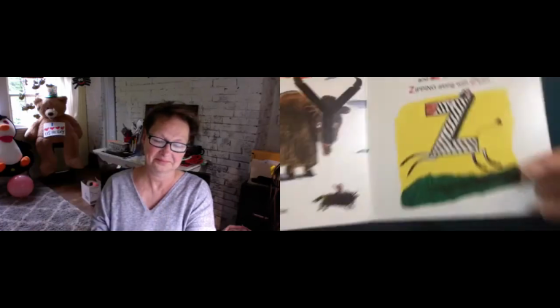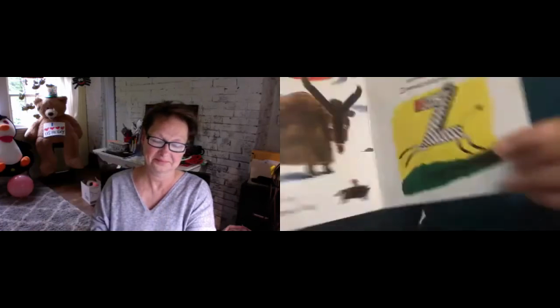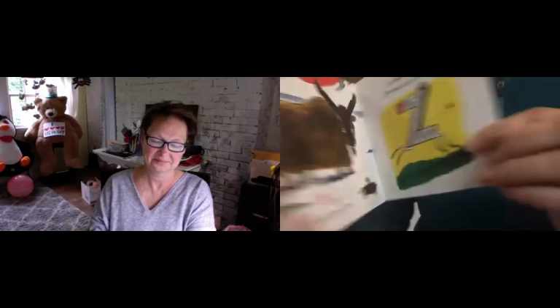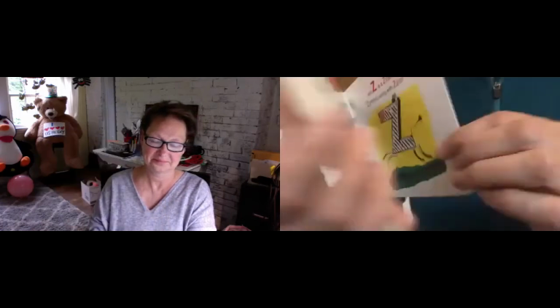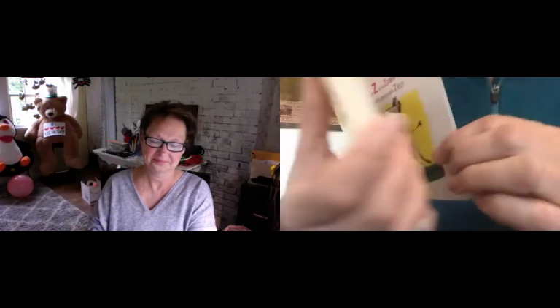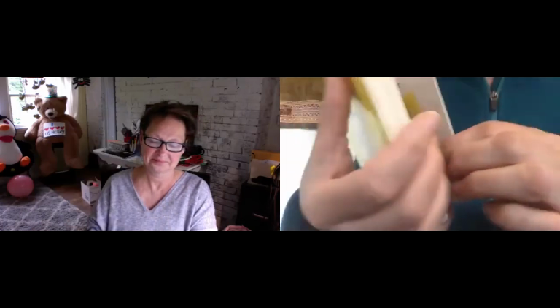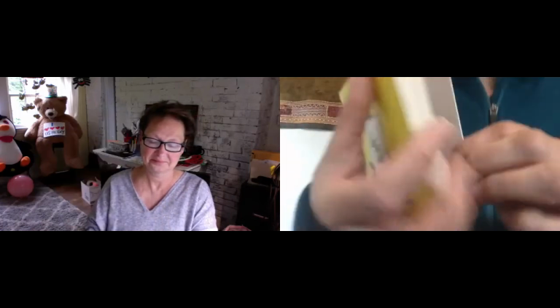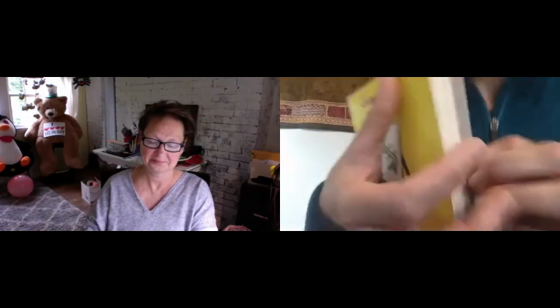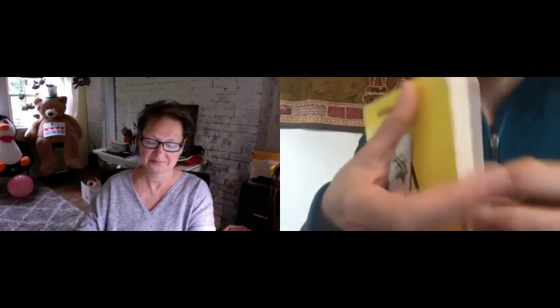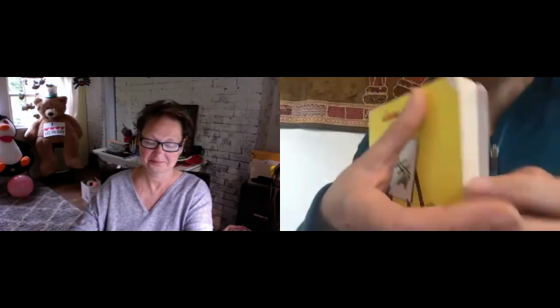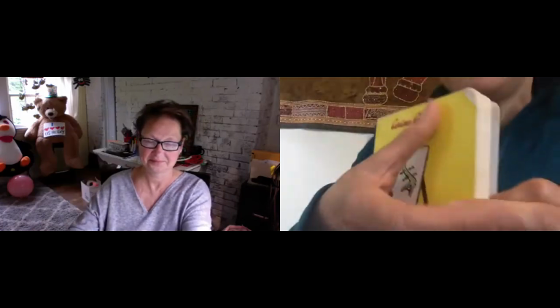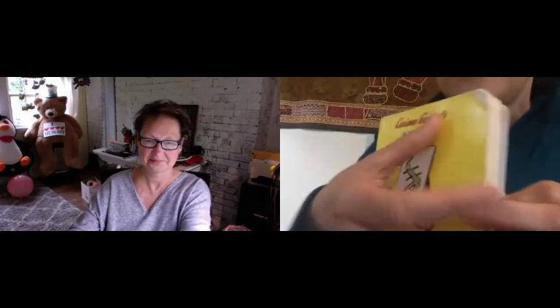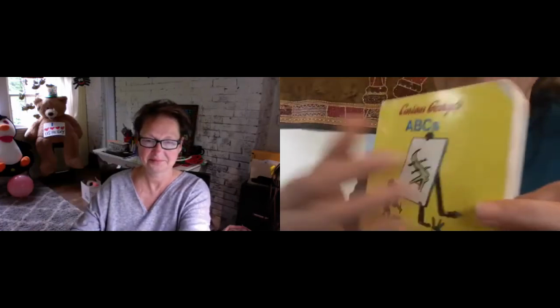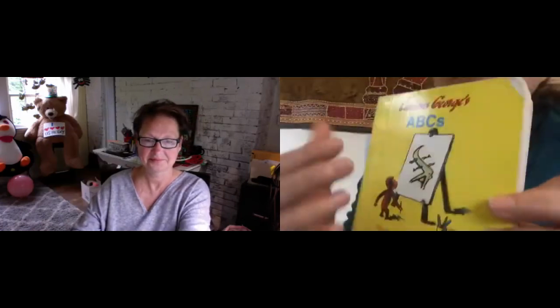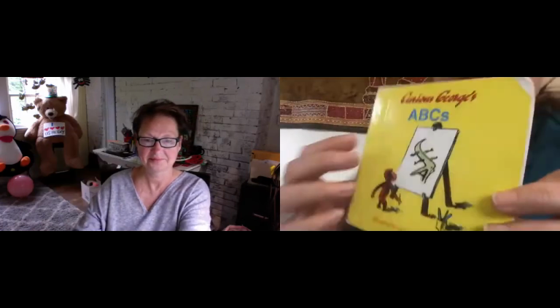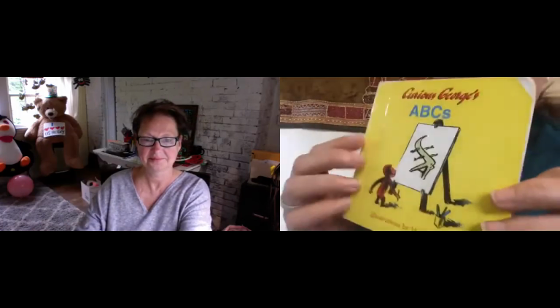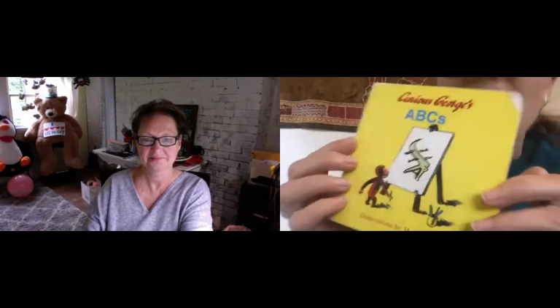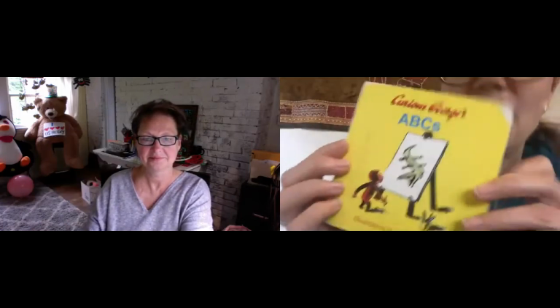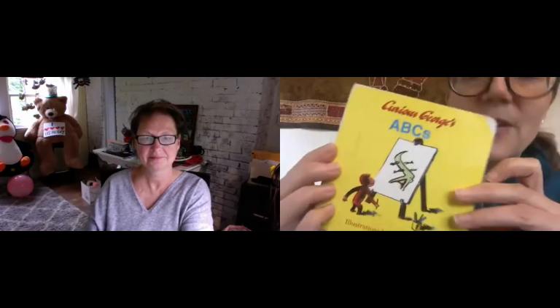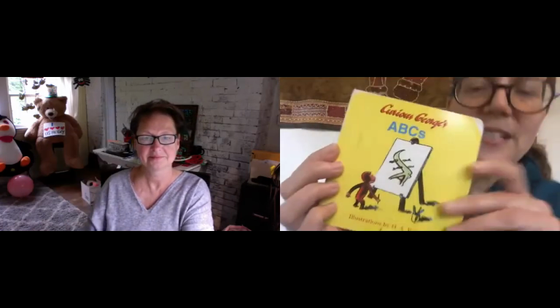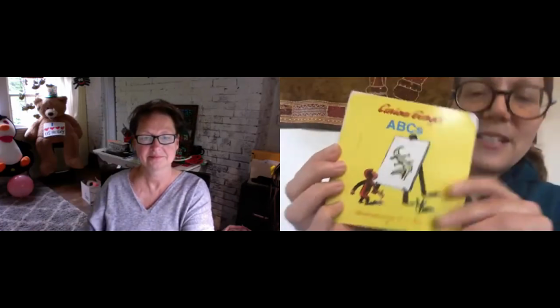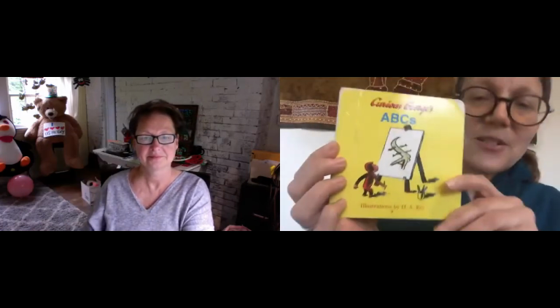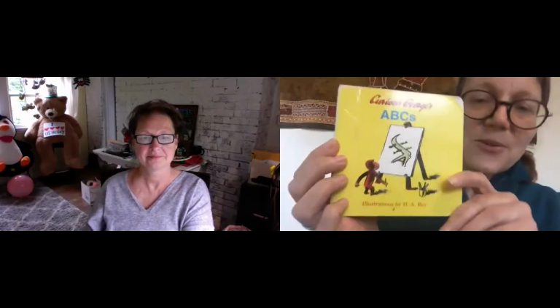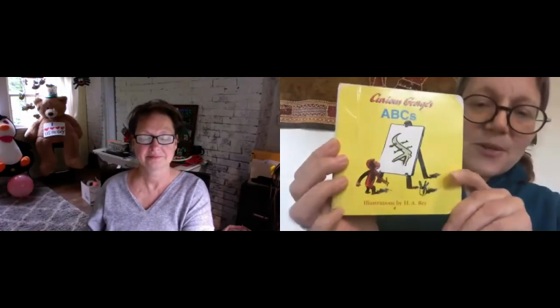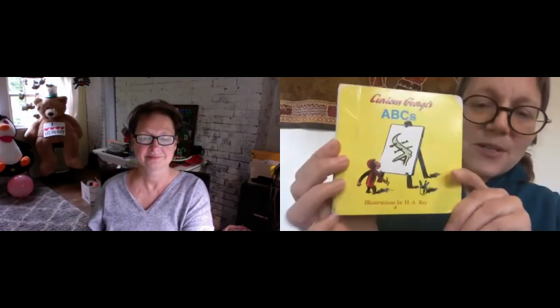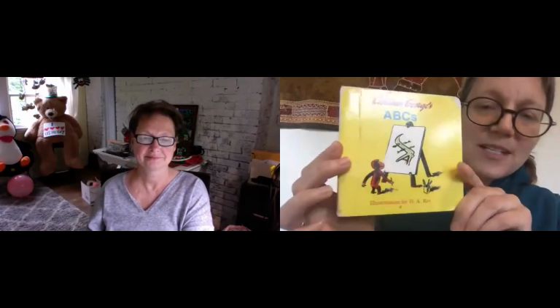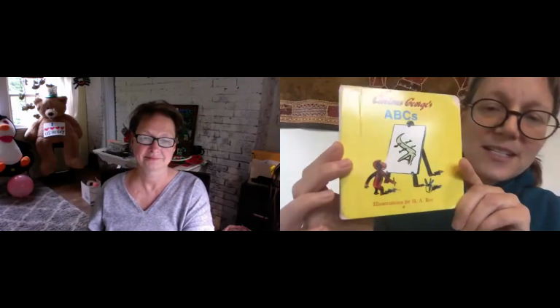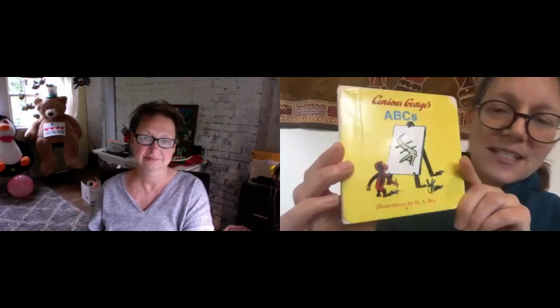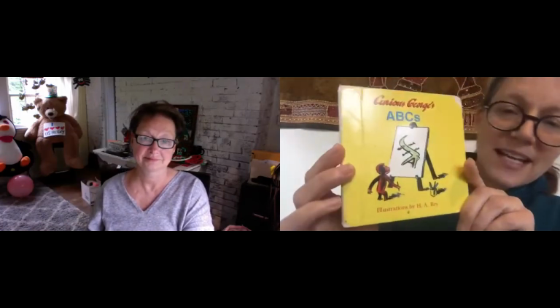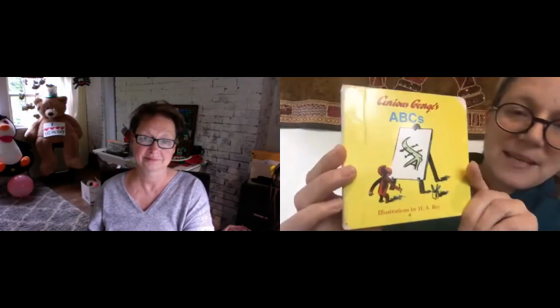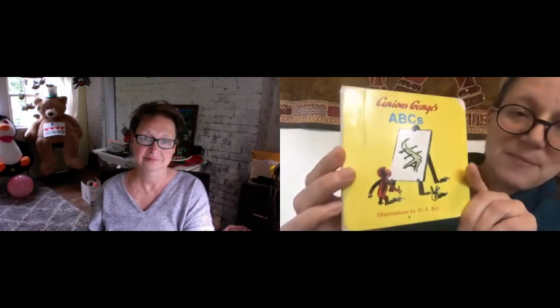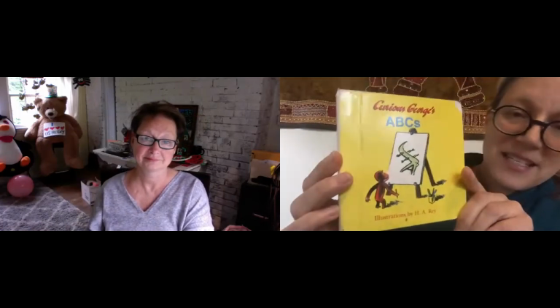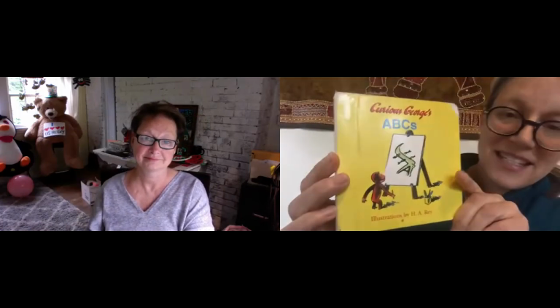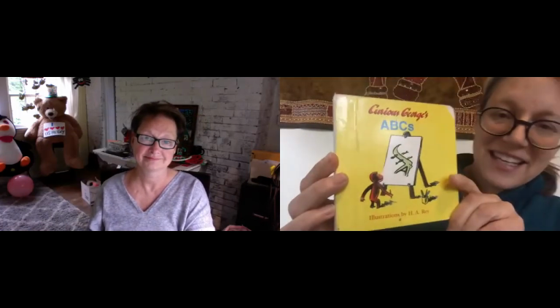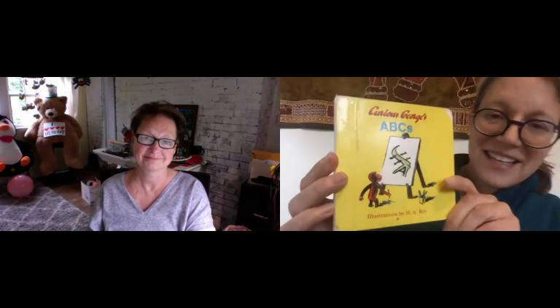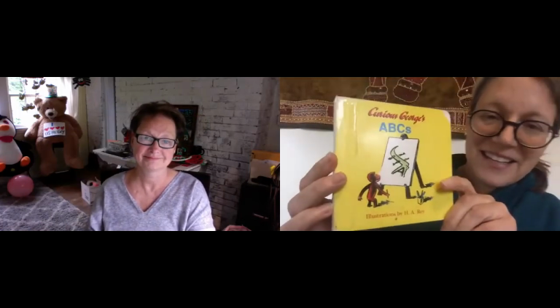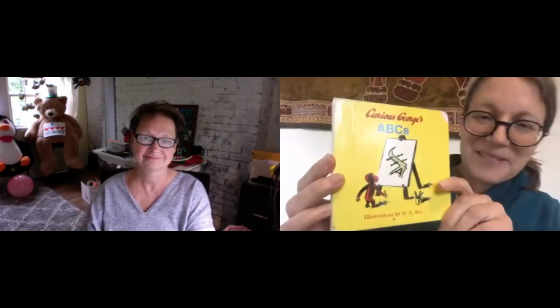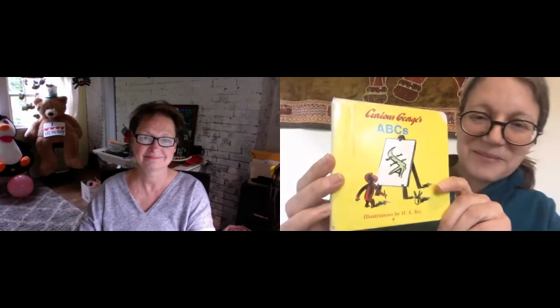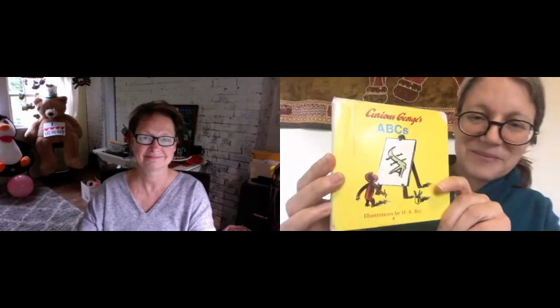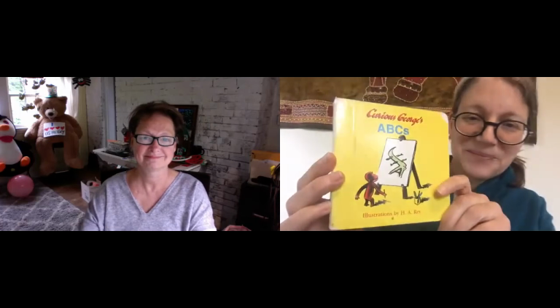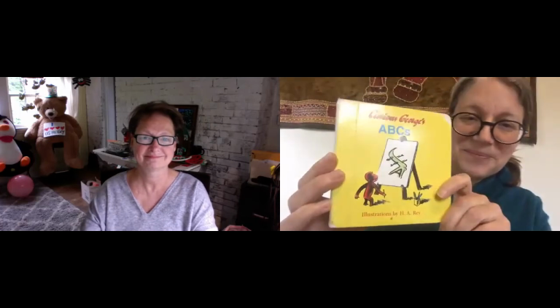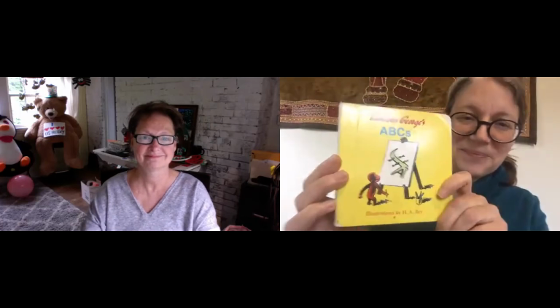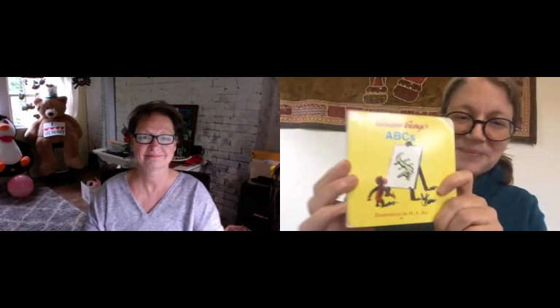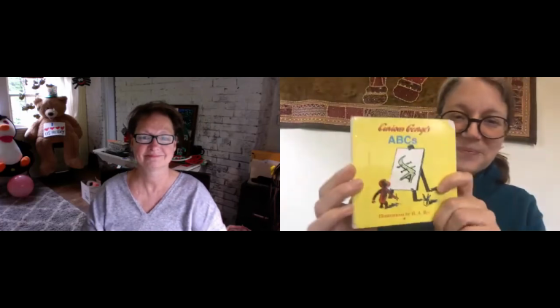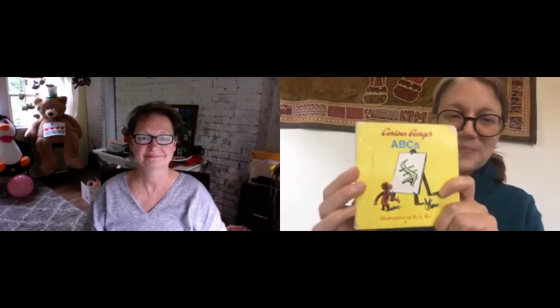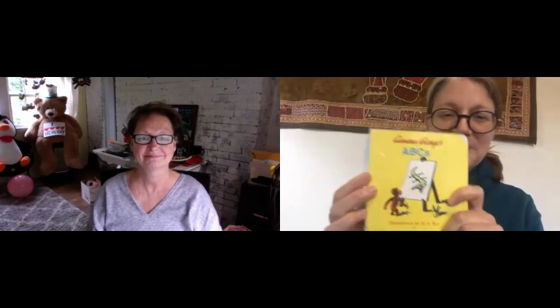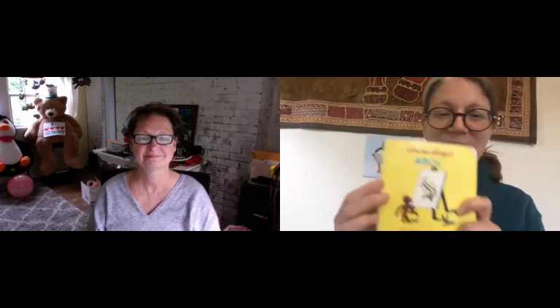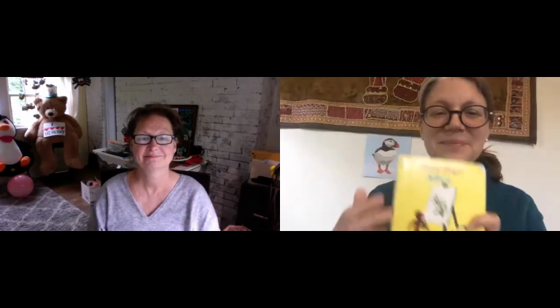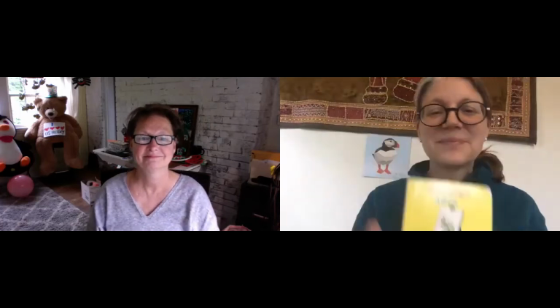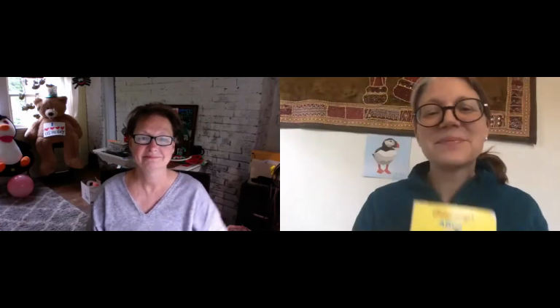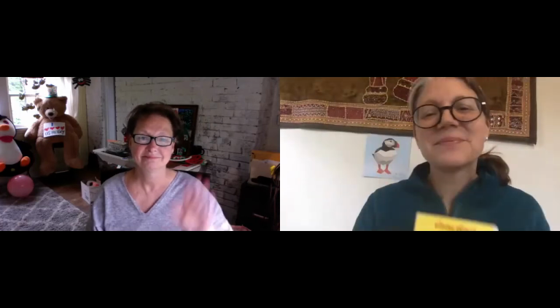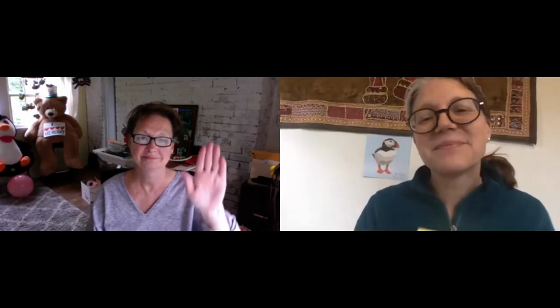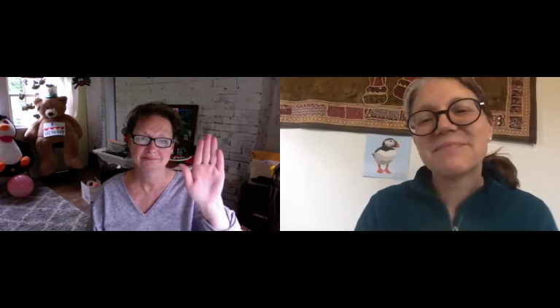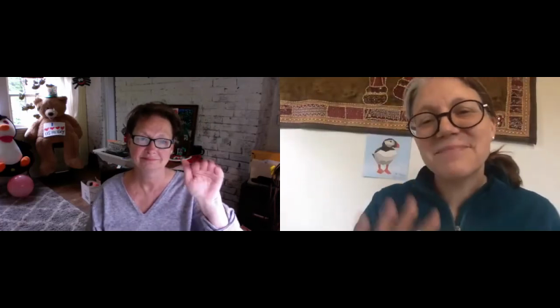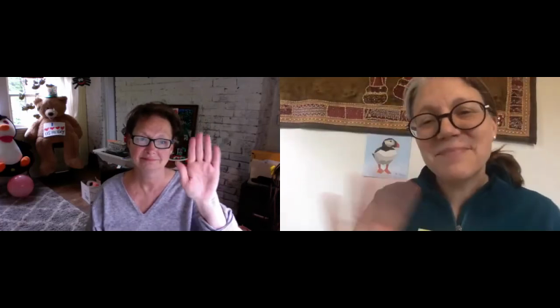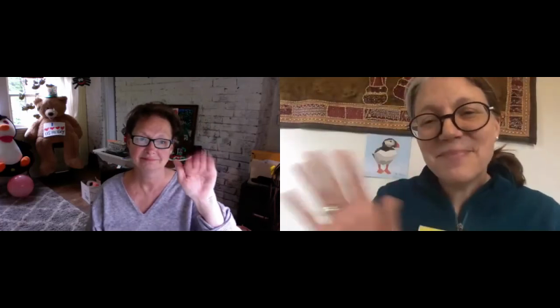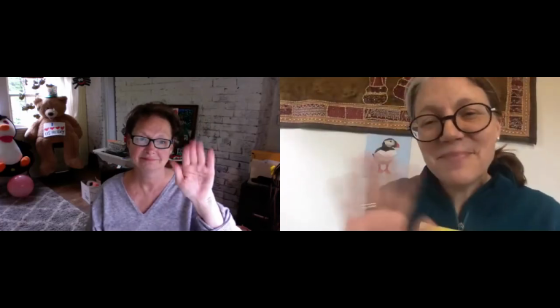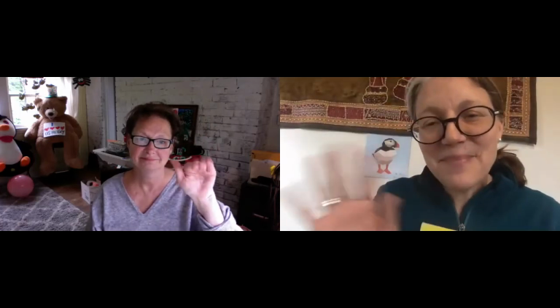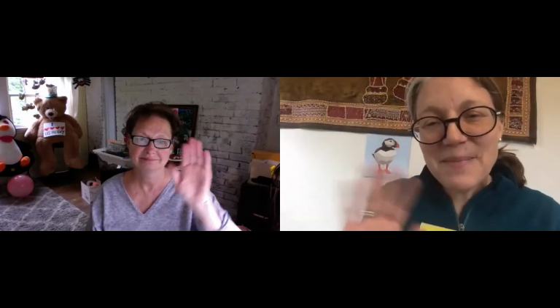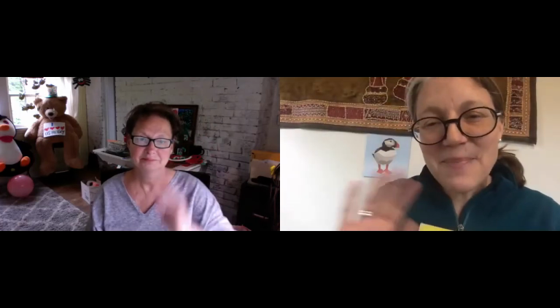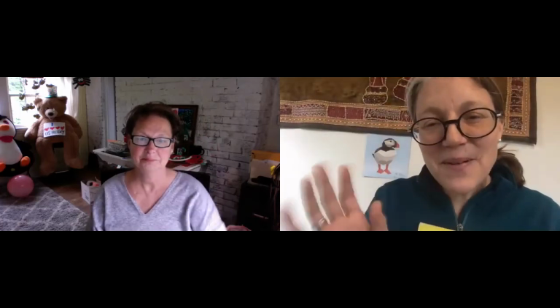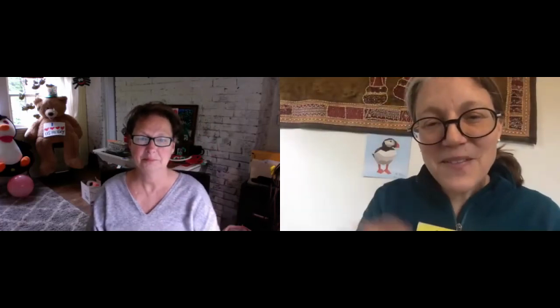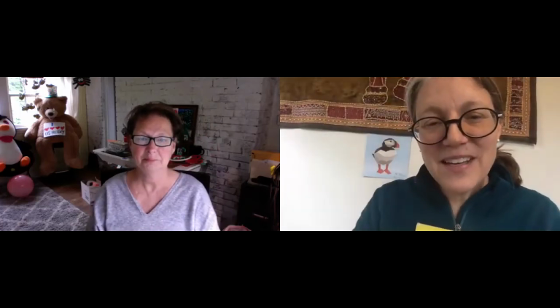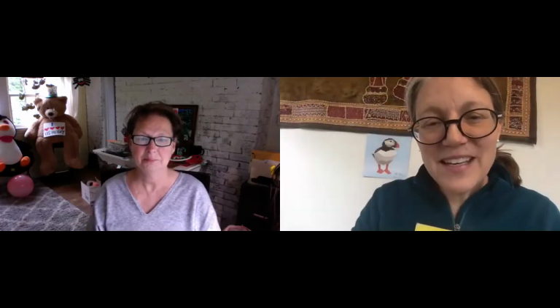And that was Curious George's ABC. Bye, Puffins.